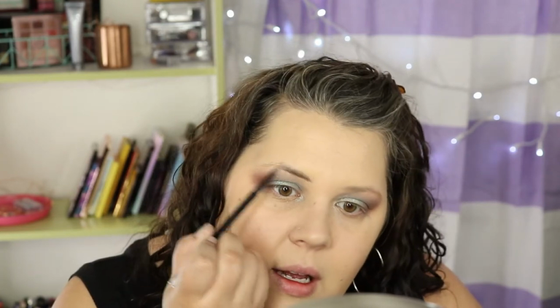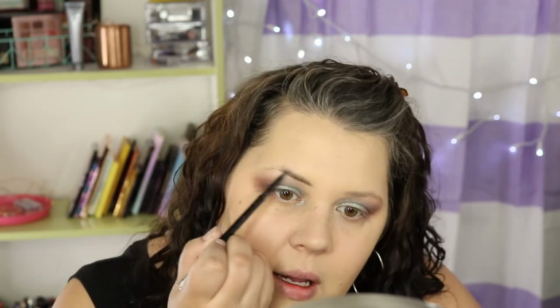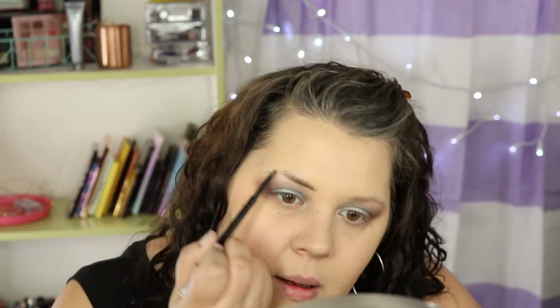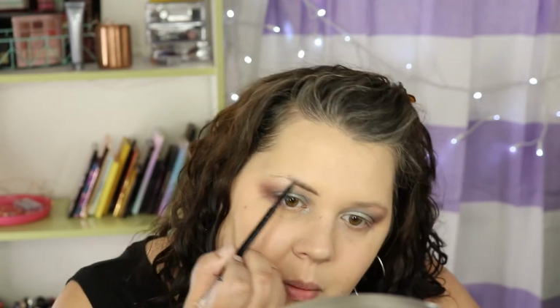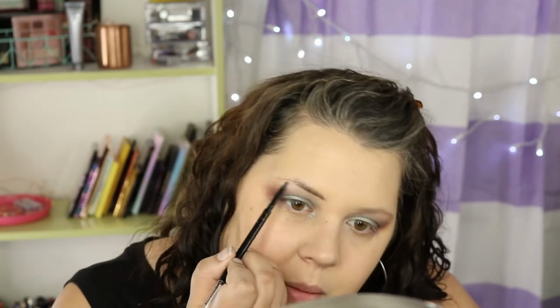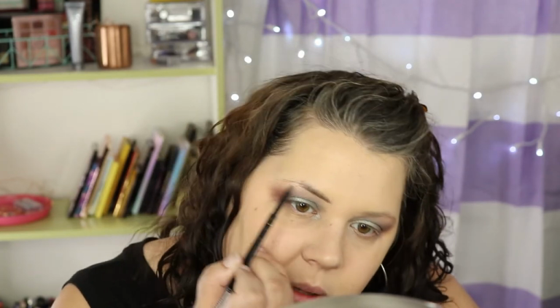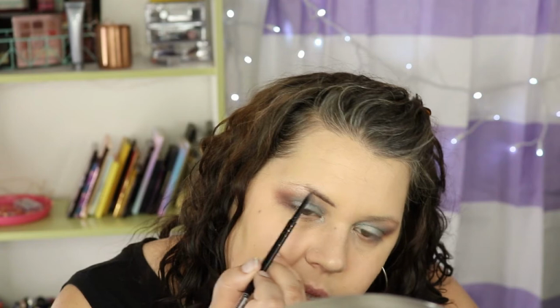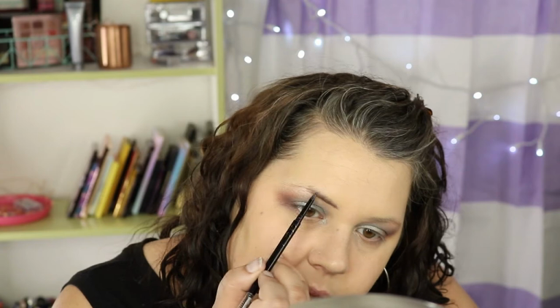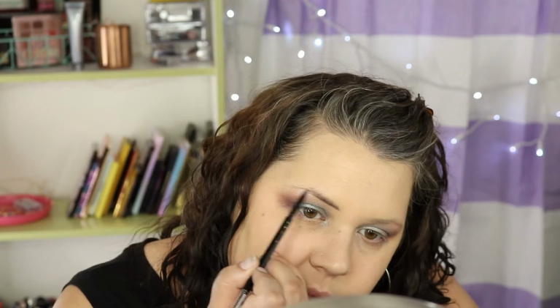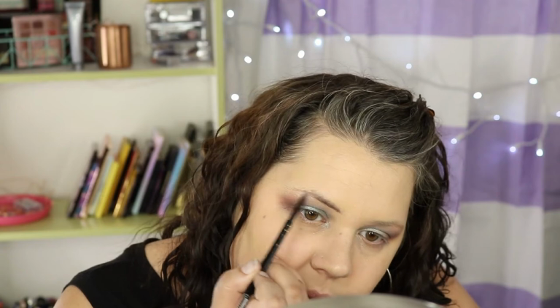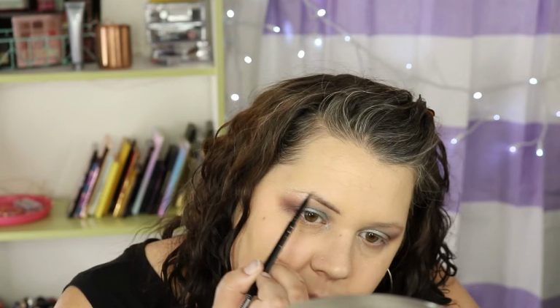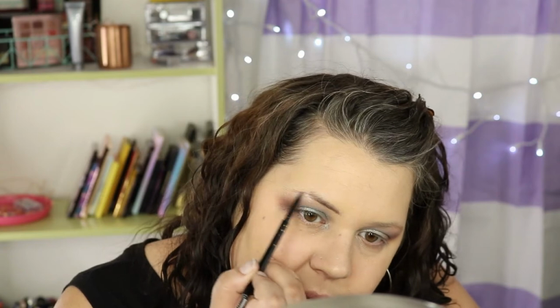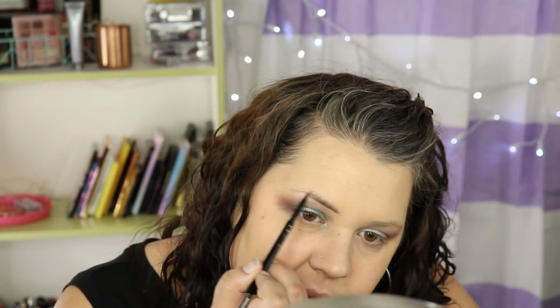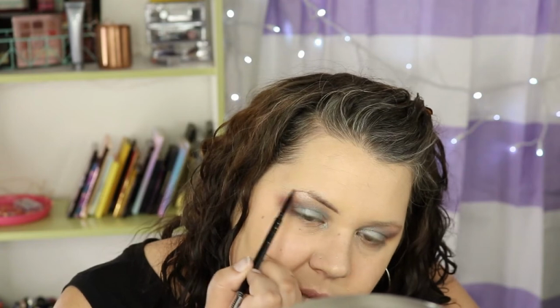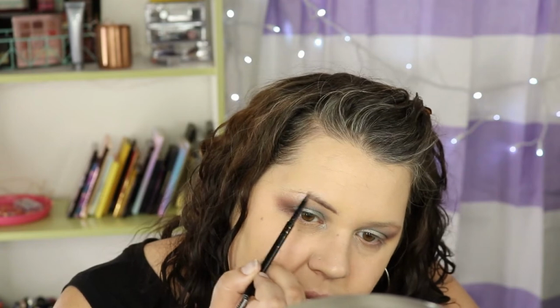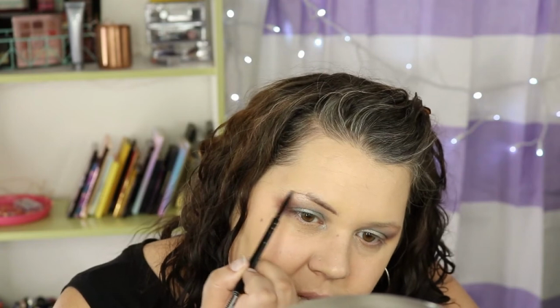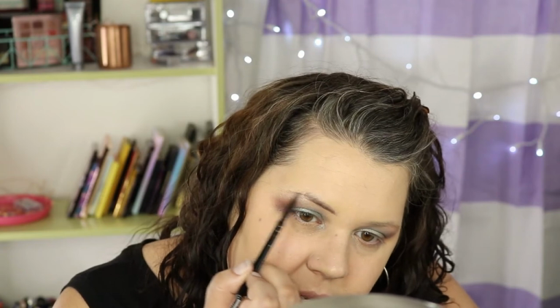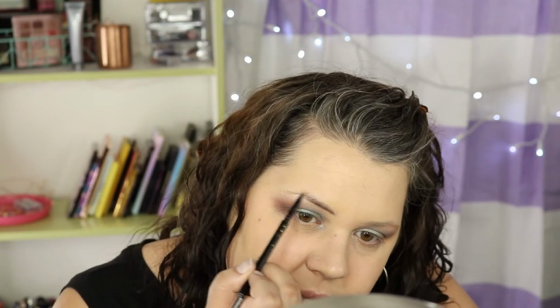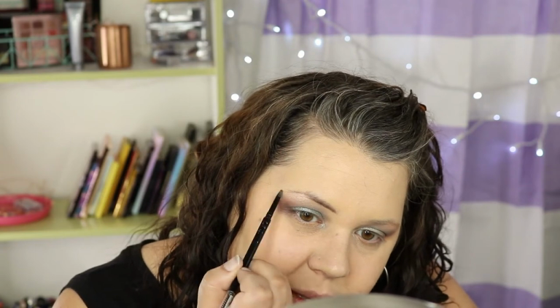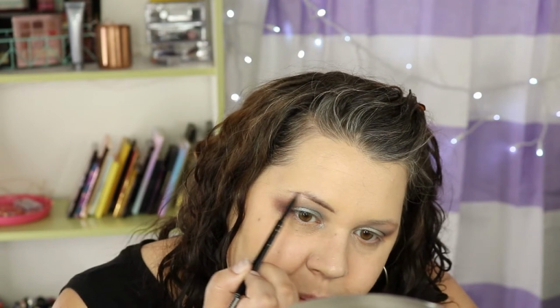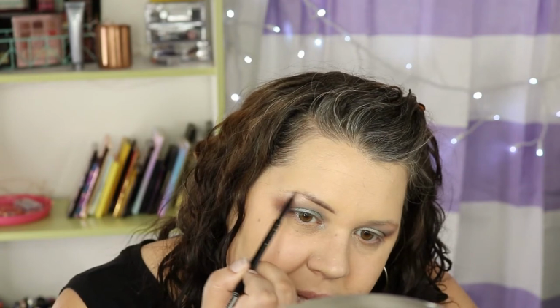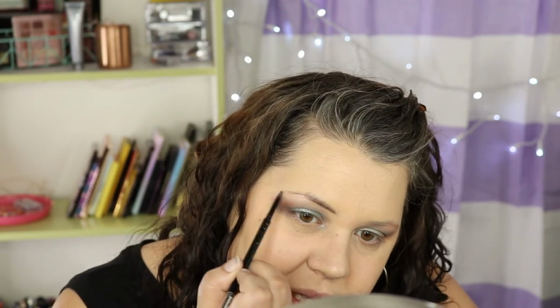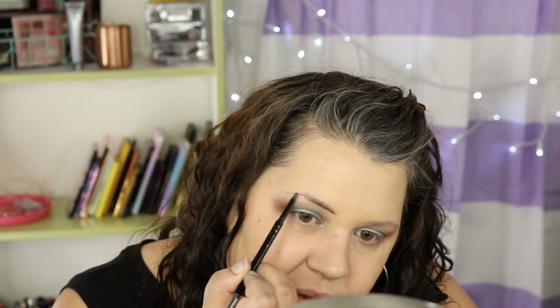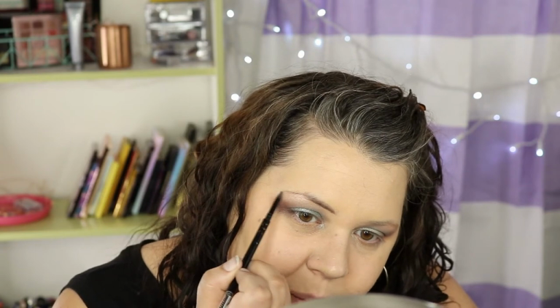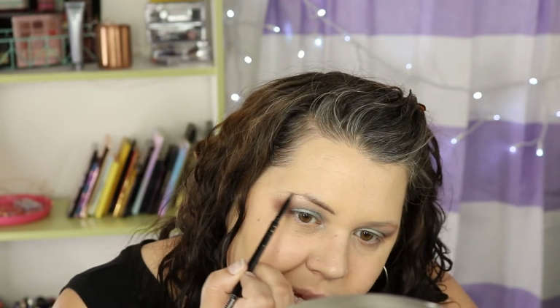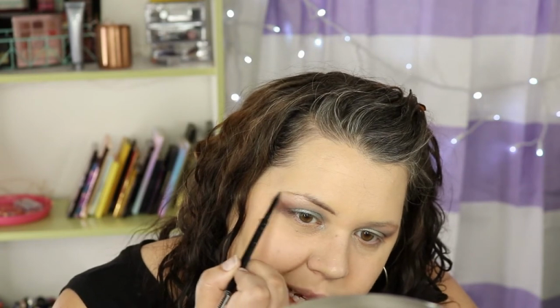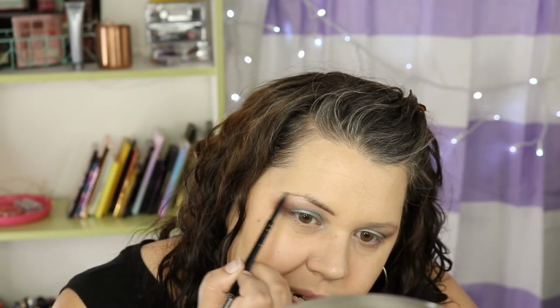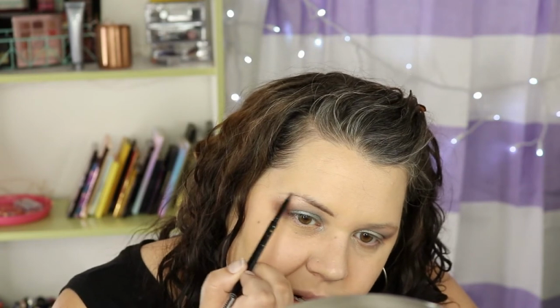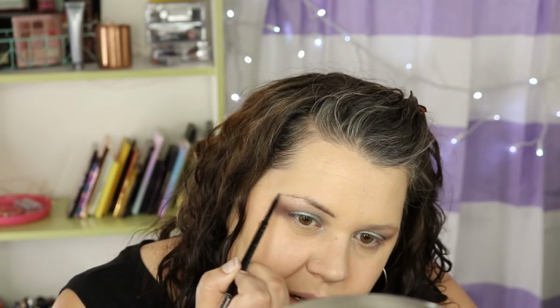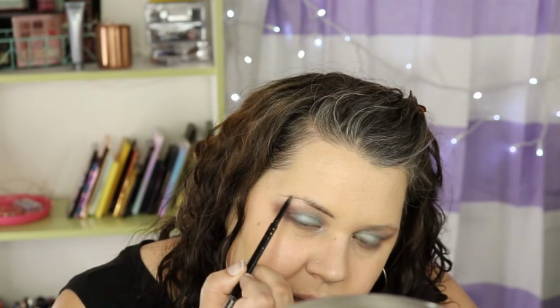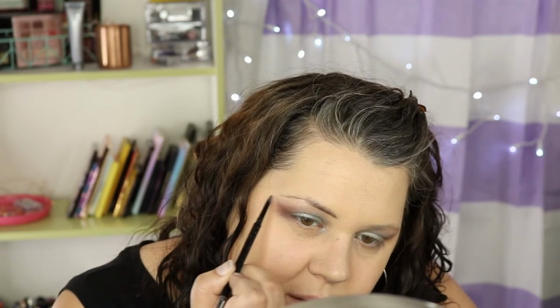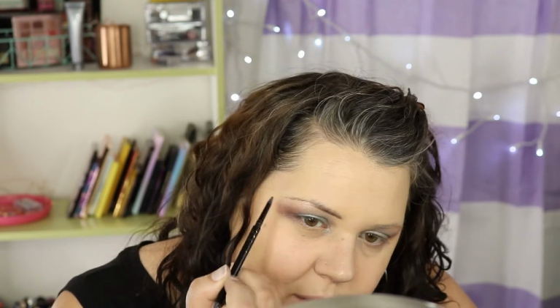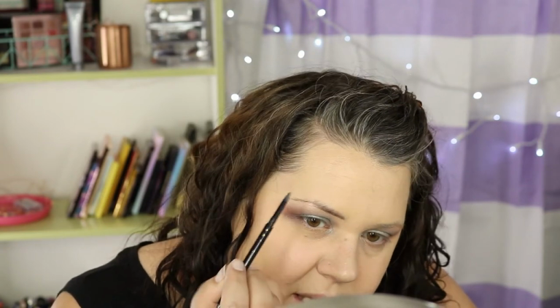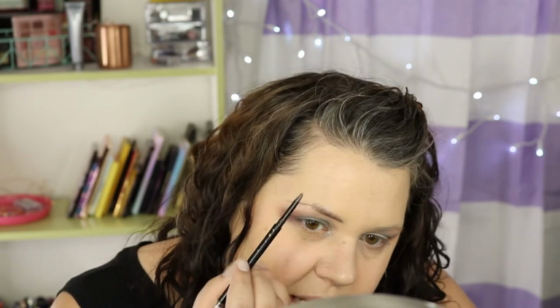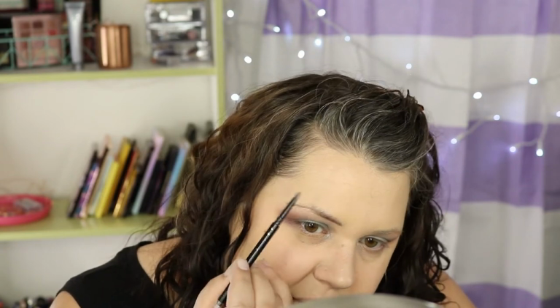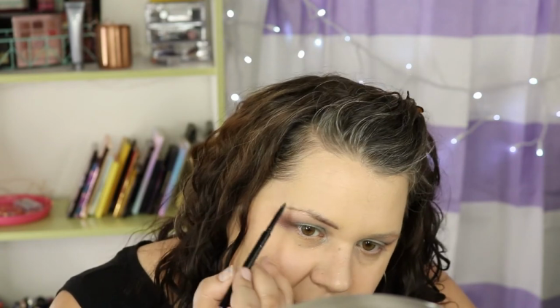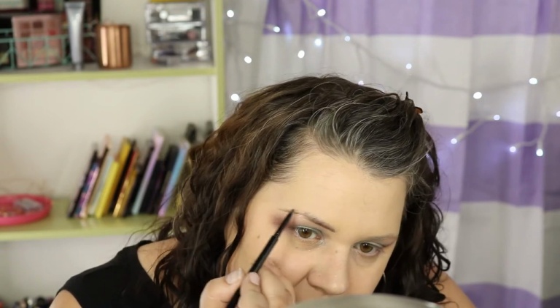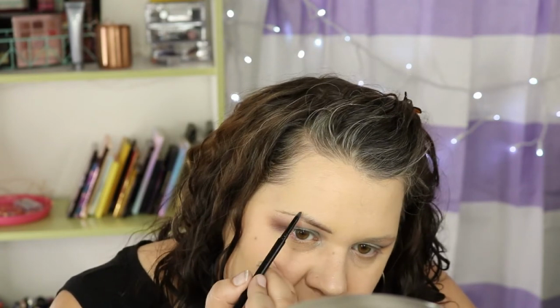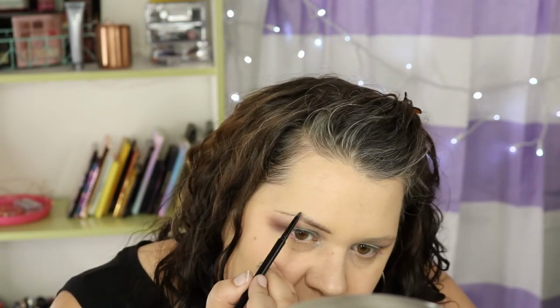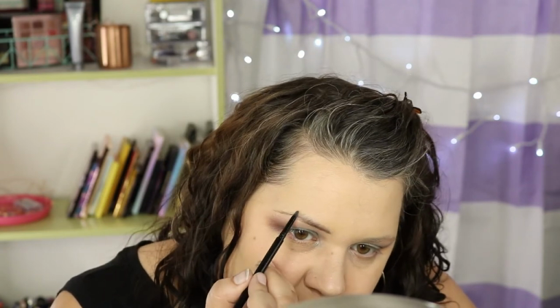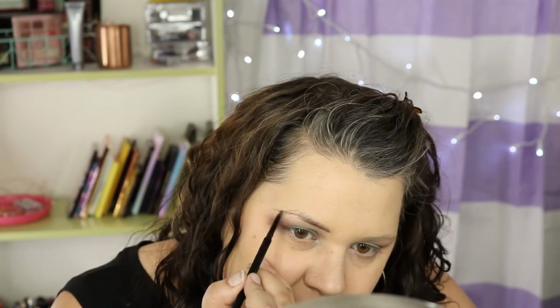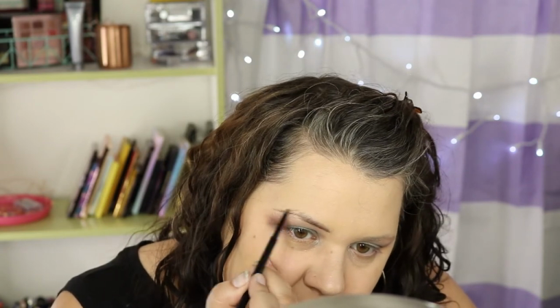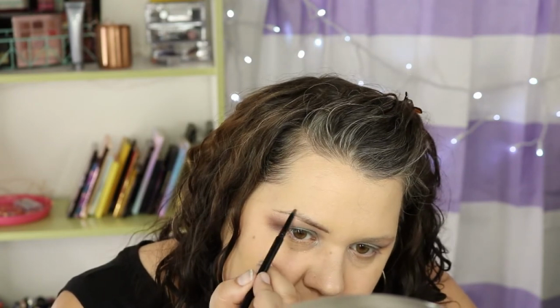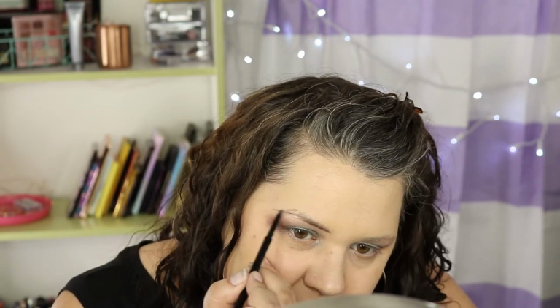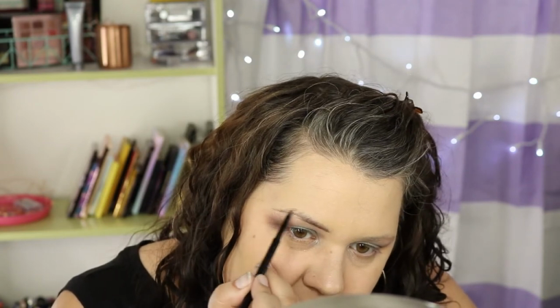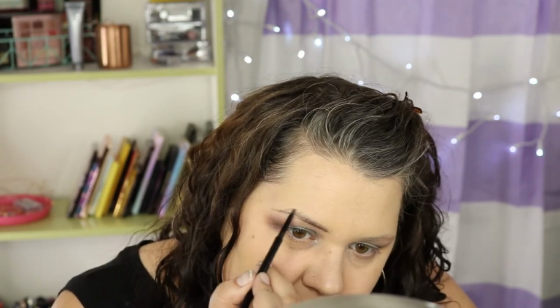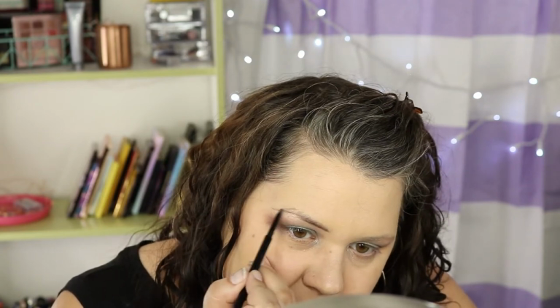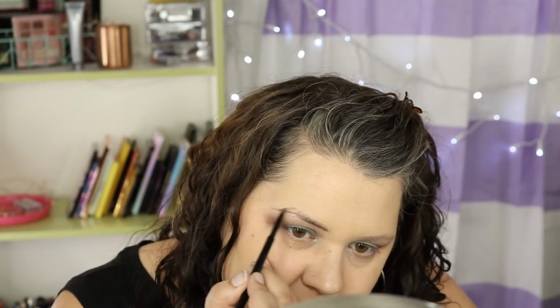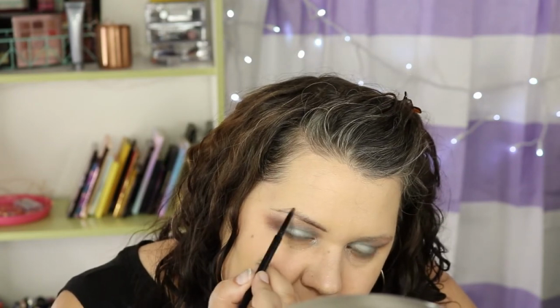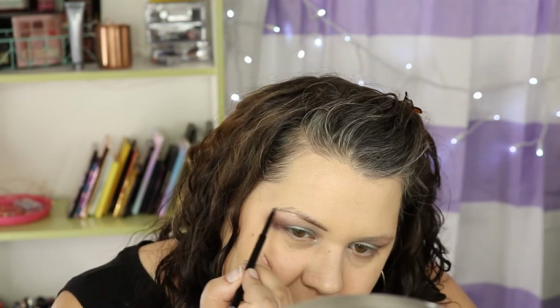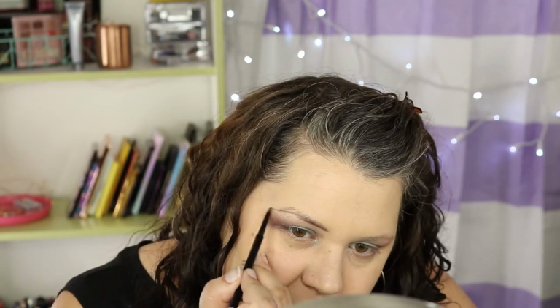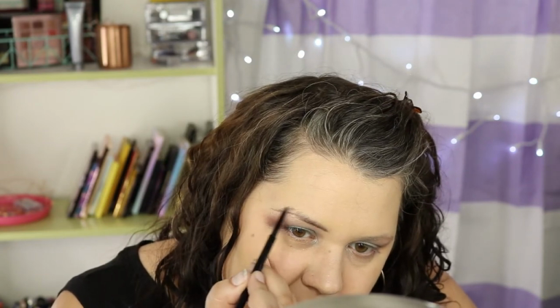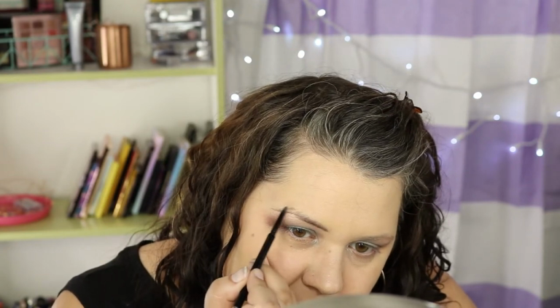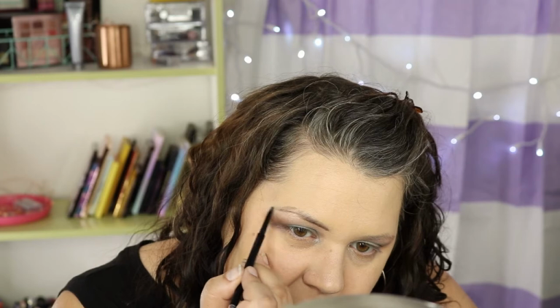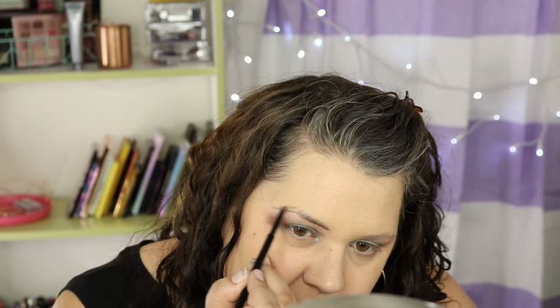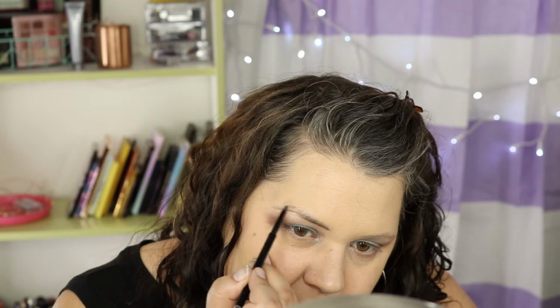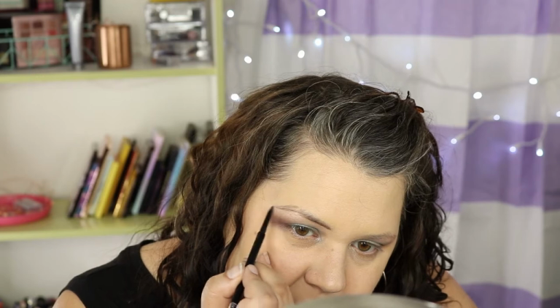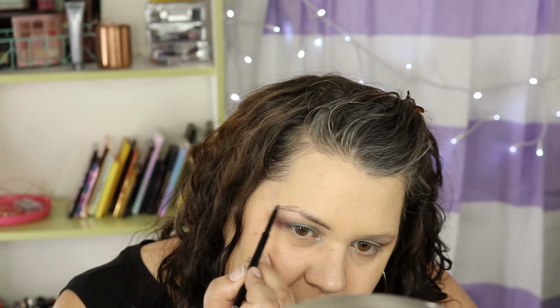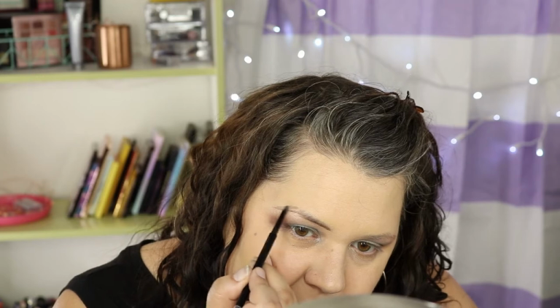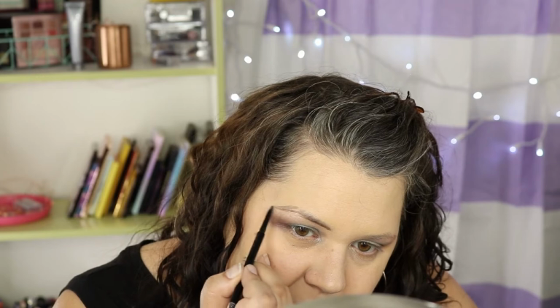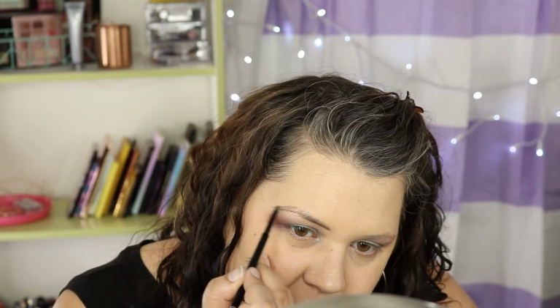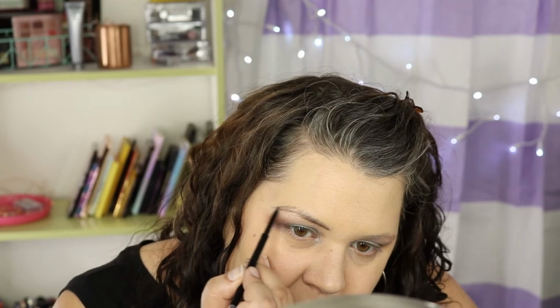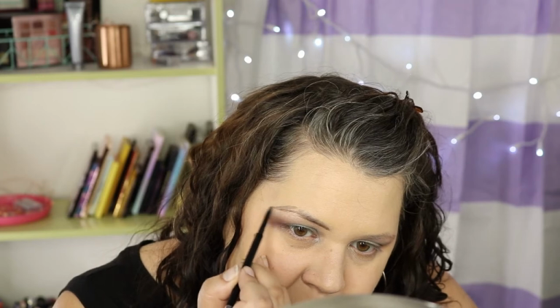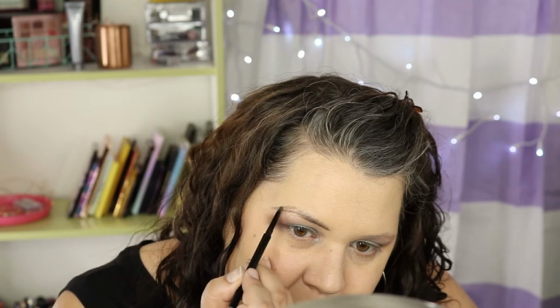I'm using the Shady Slim Pencil from LA Girl, which I love because it is so skinny and so cheap.